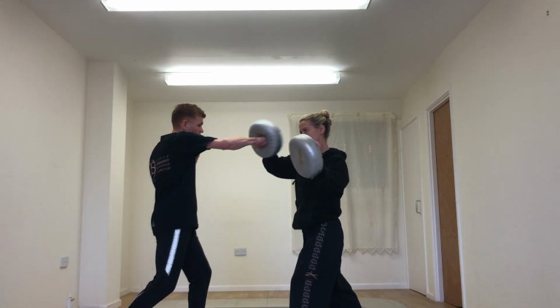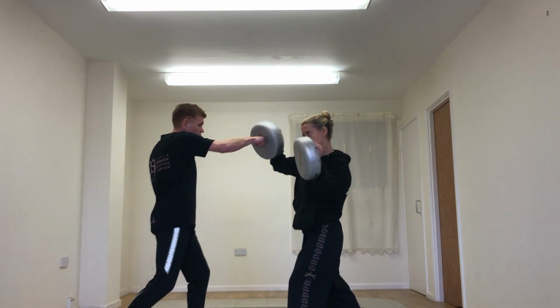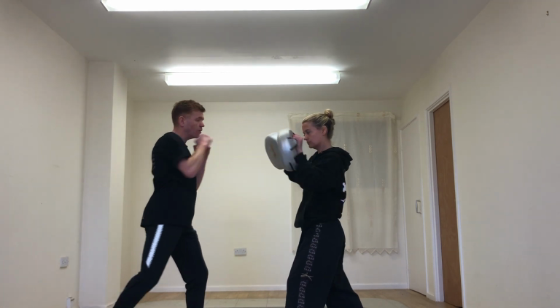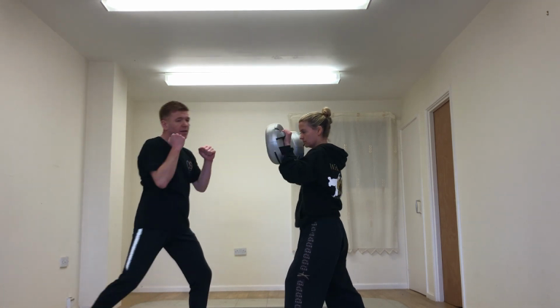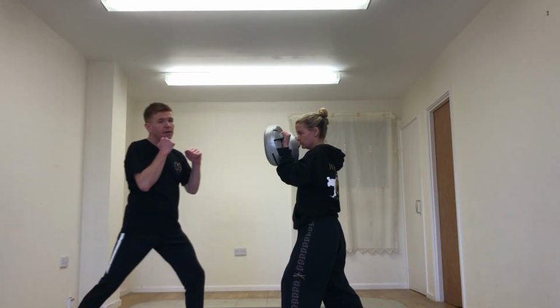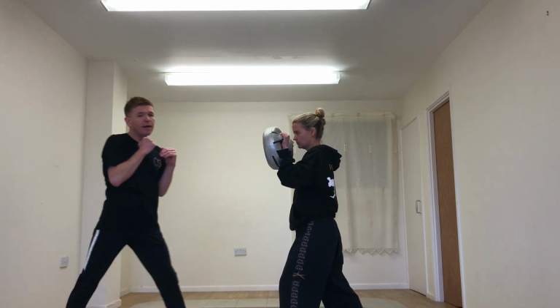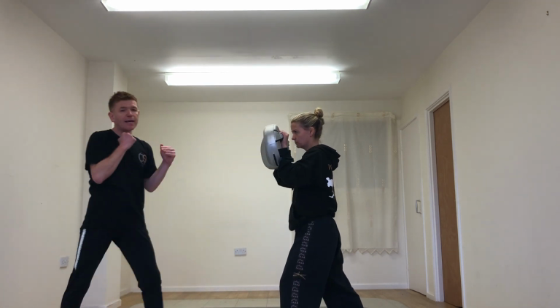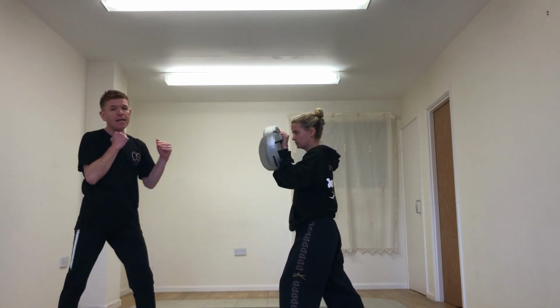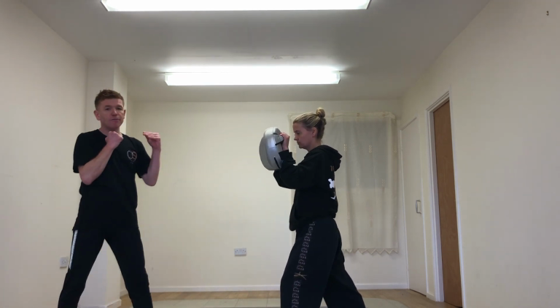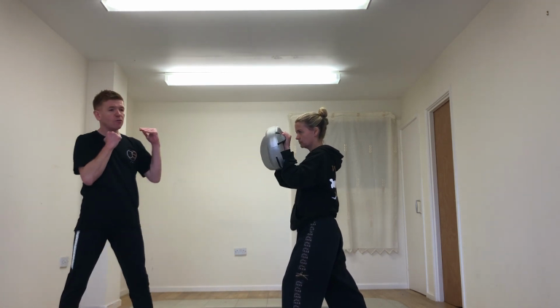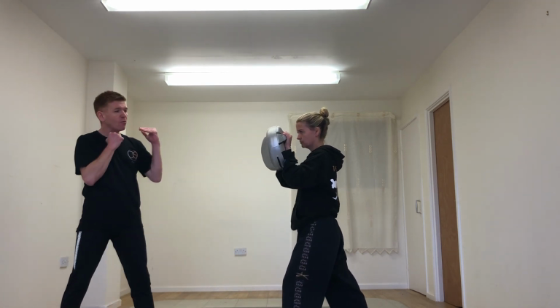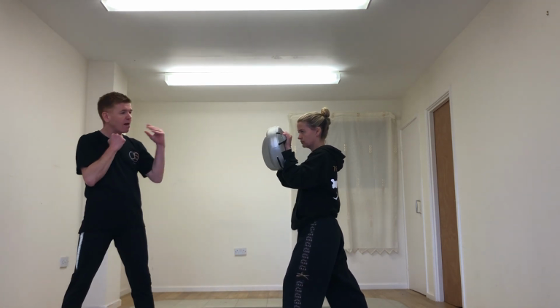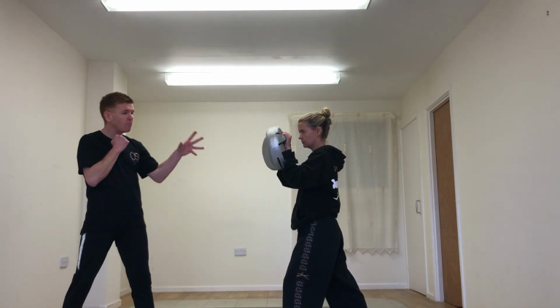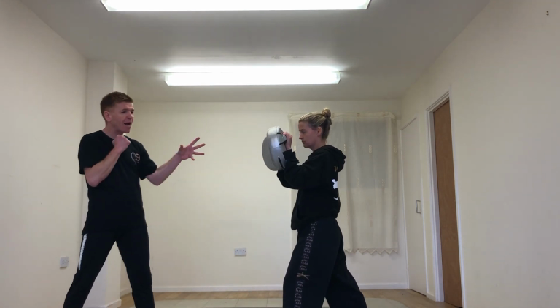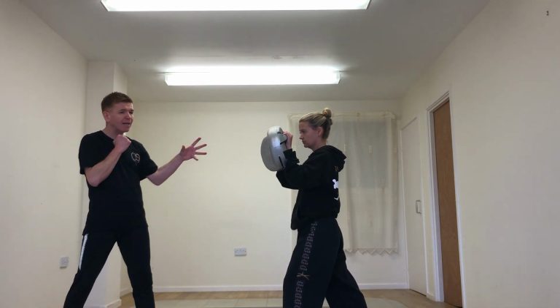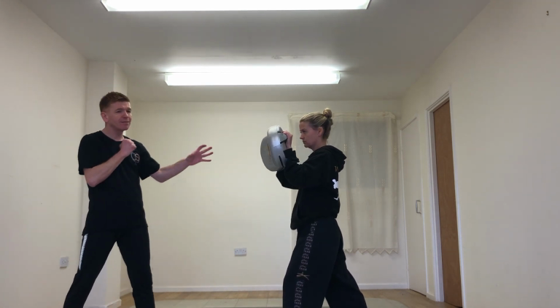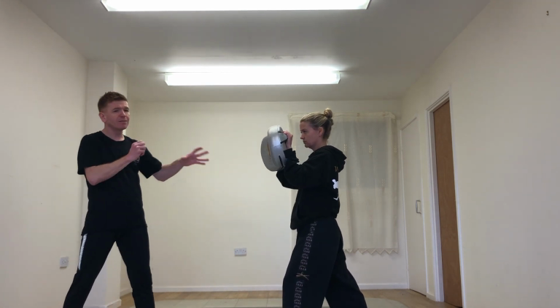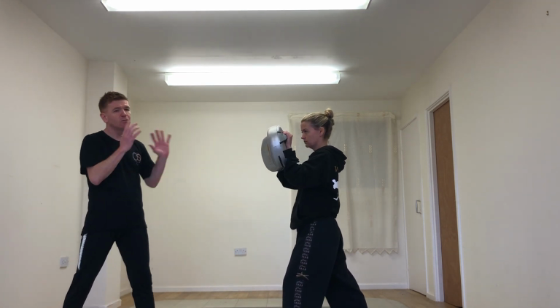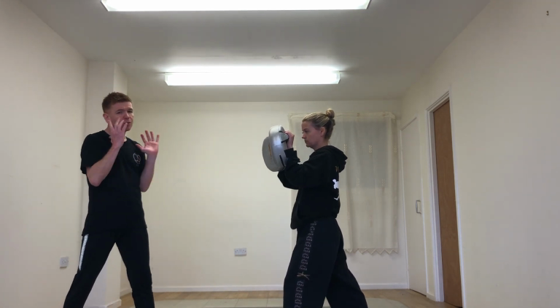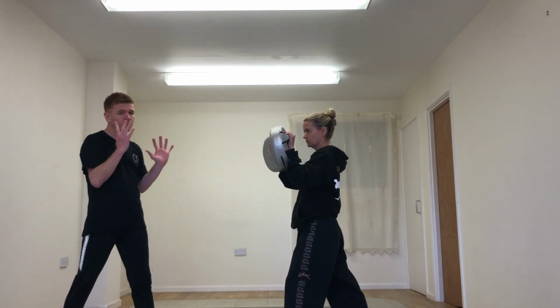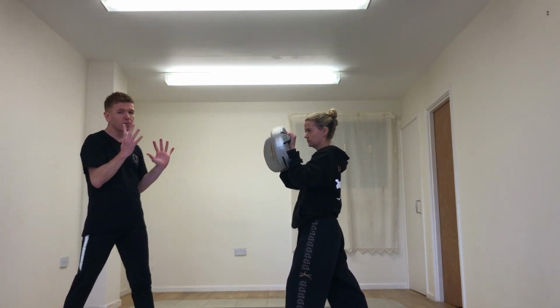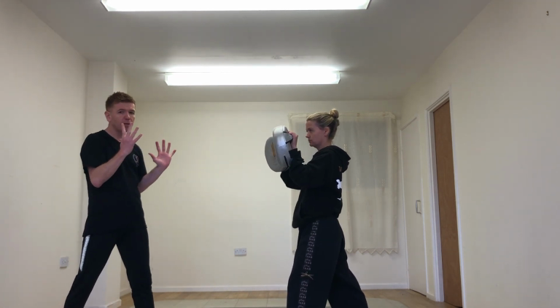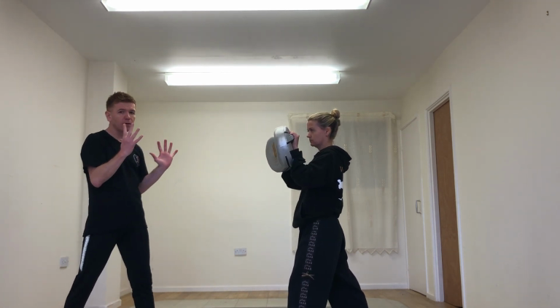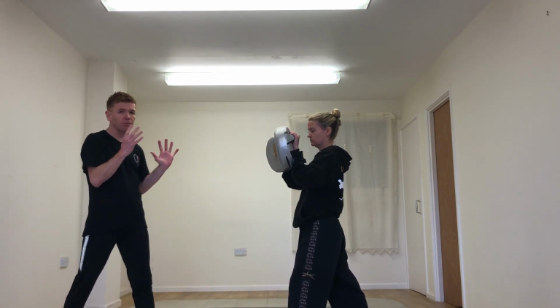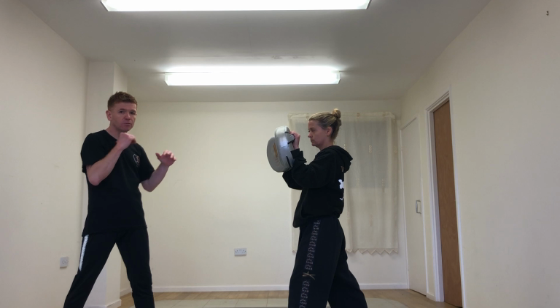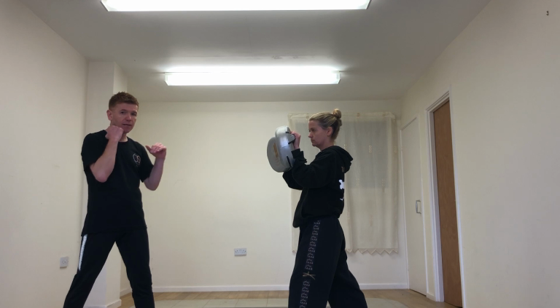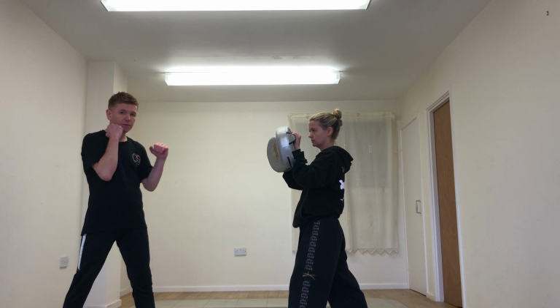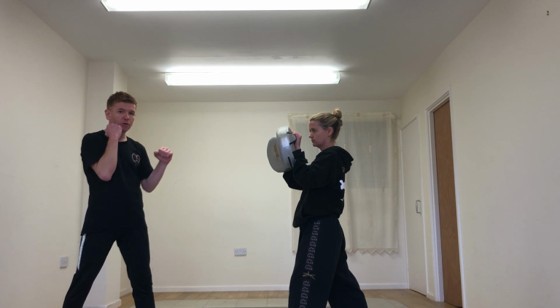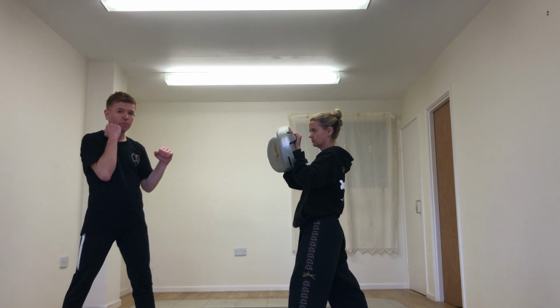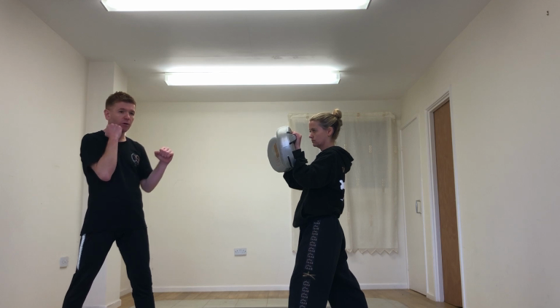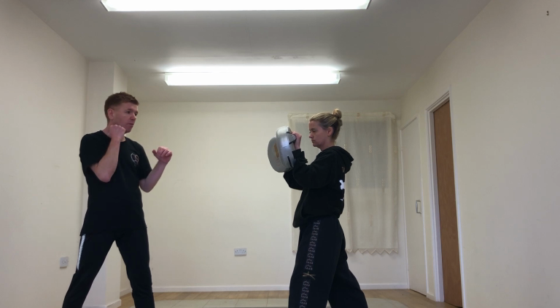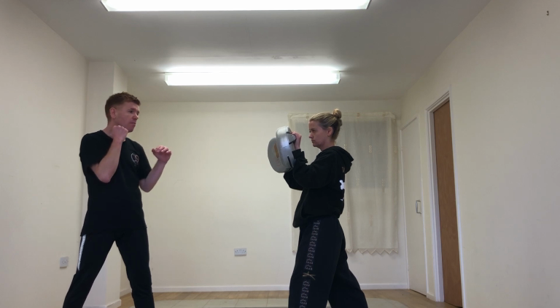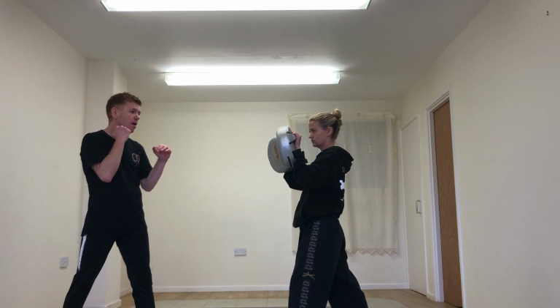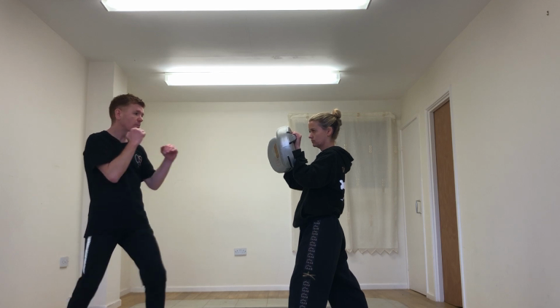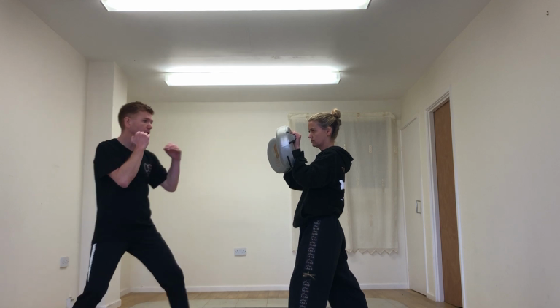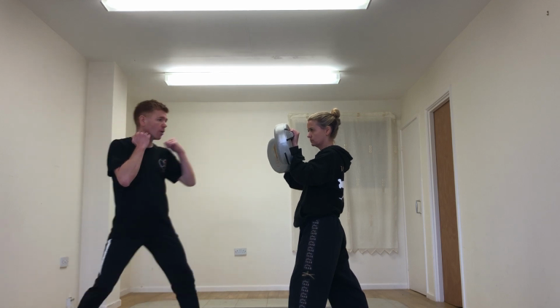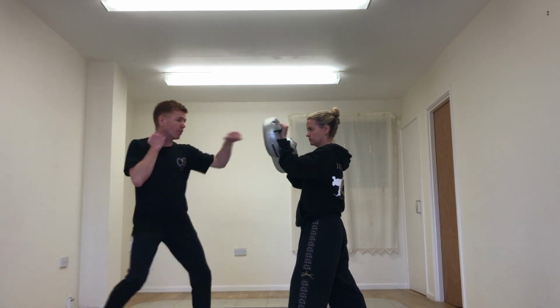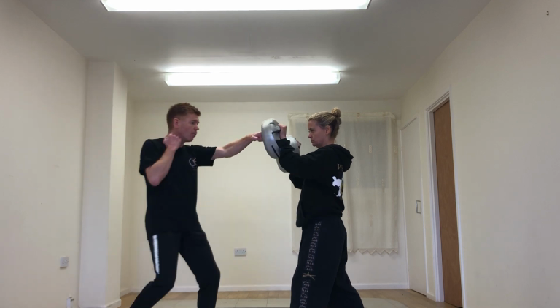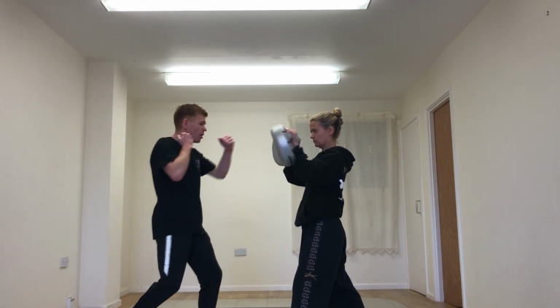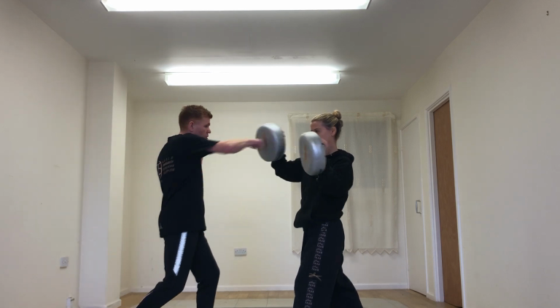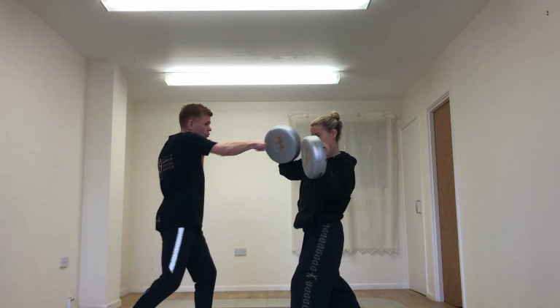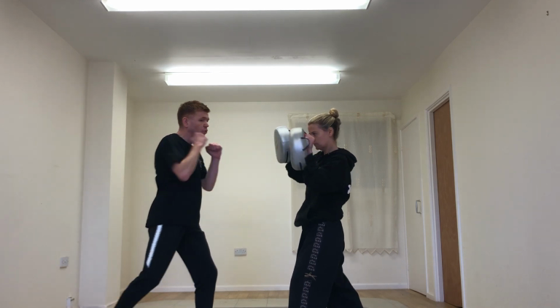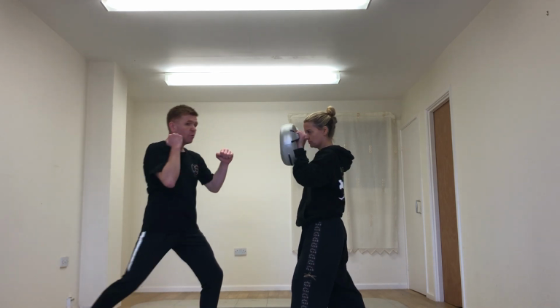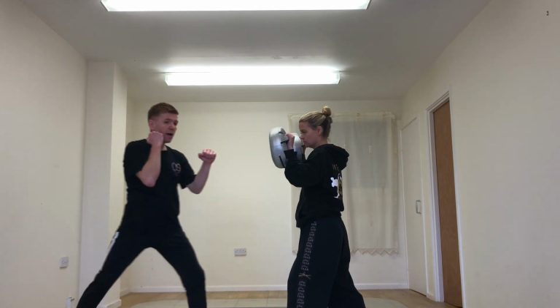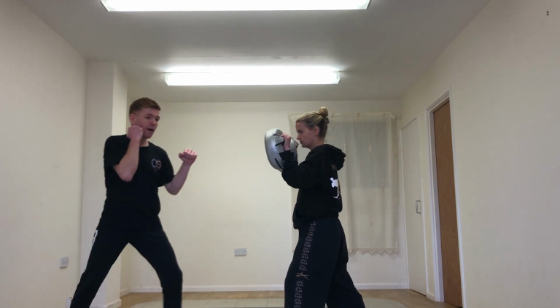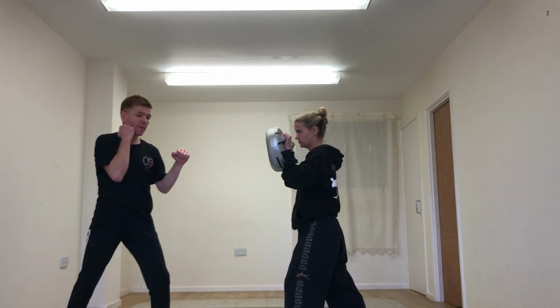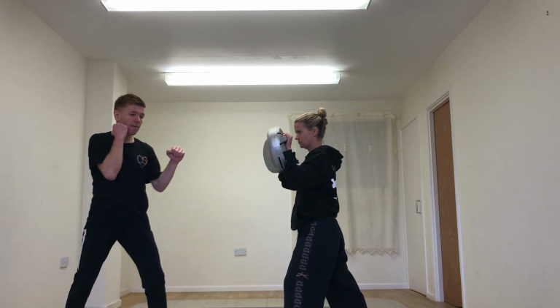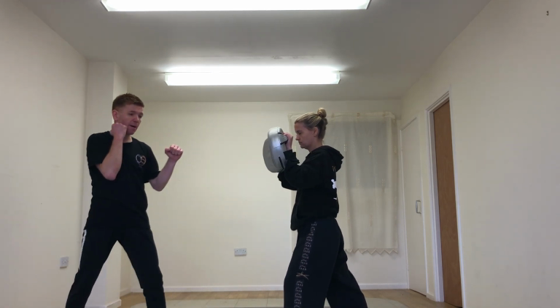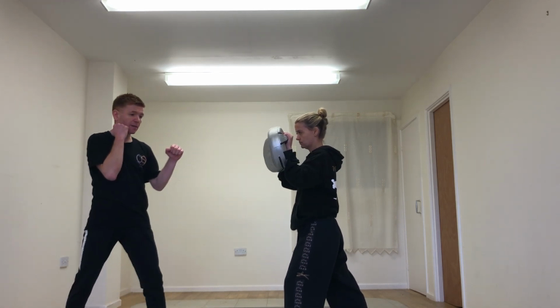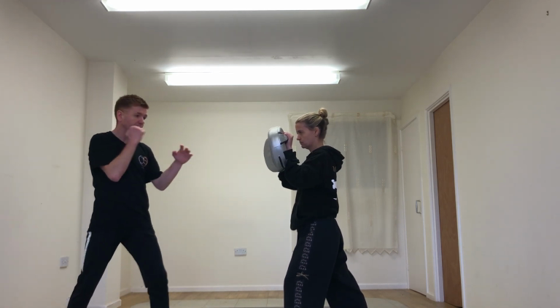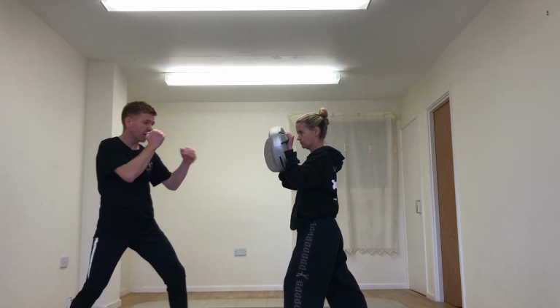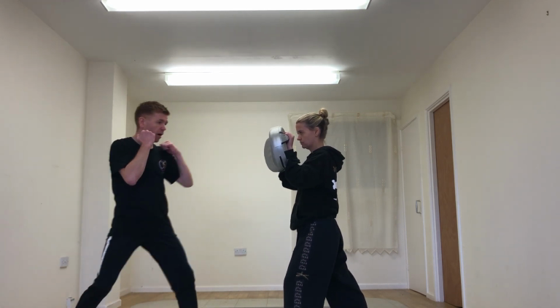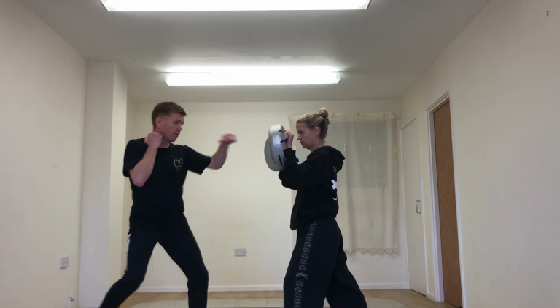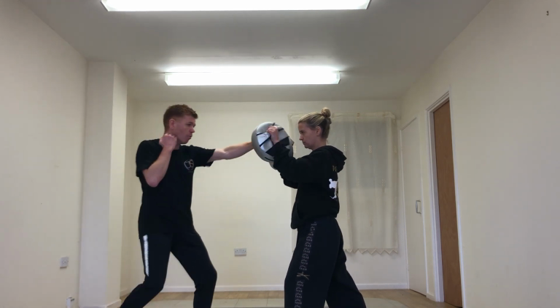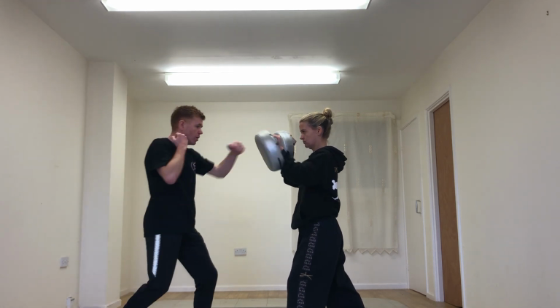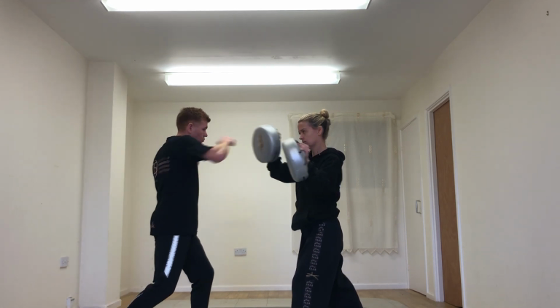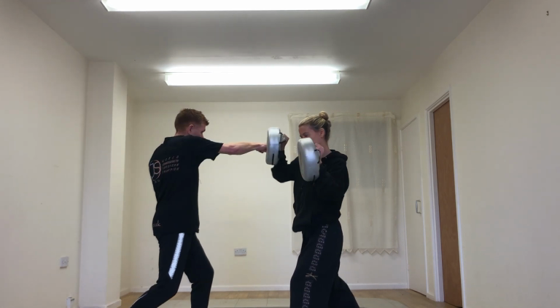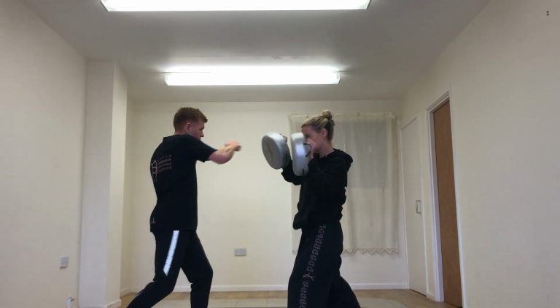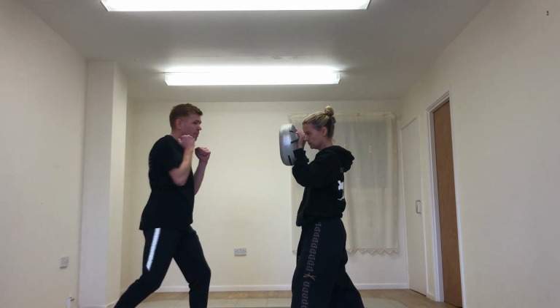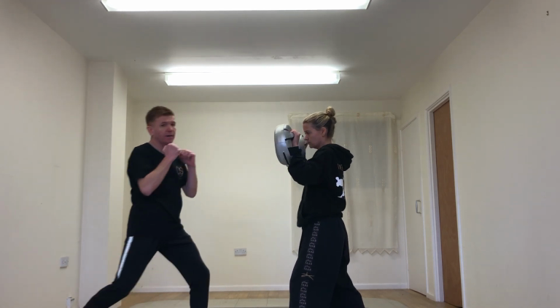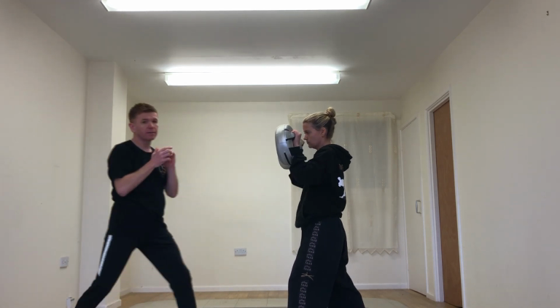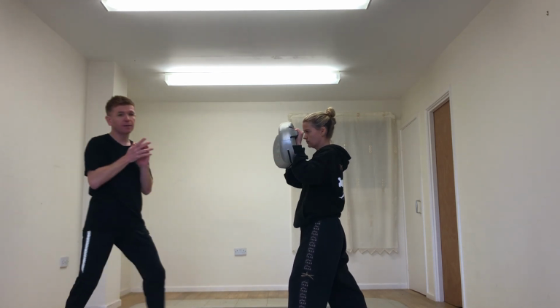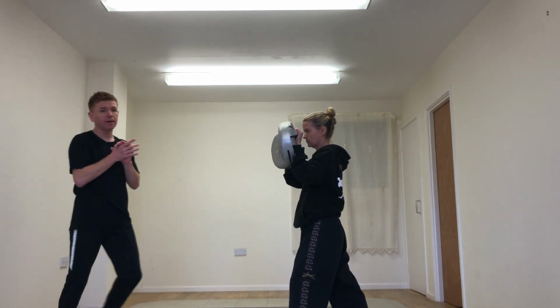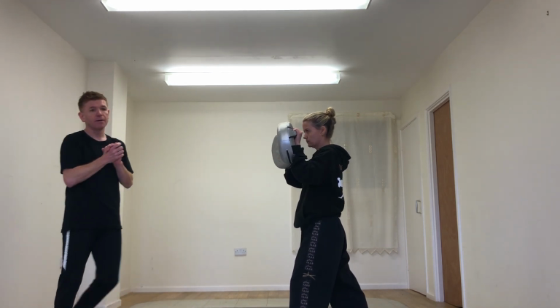One, two. Again, if you don't have pads, you can use a pillow — that's not a problem. We've got one, two, and then back to the guard. One, two, and back to the guard.